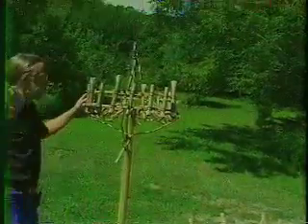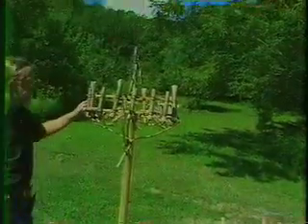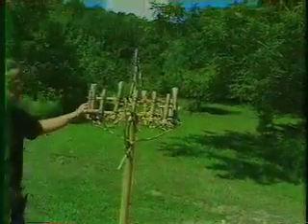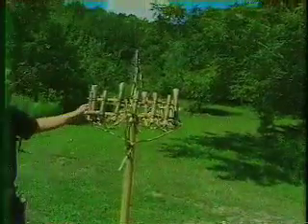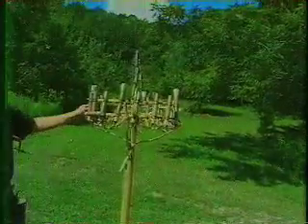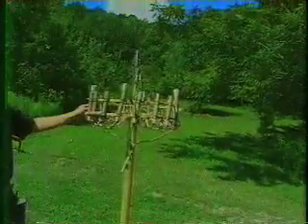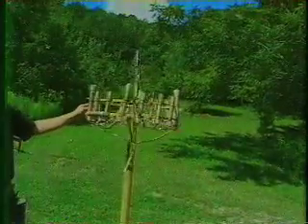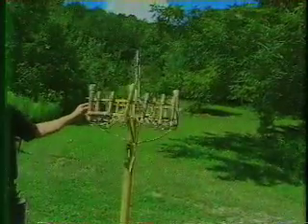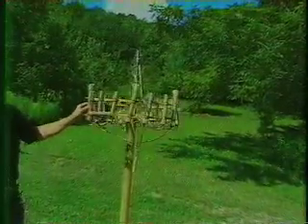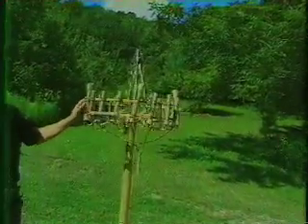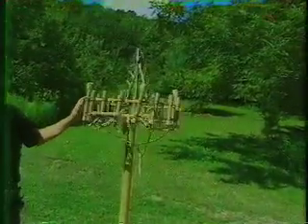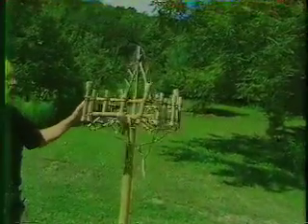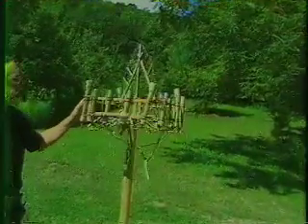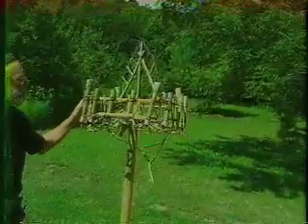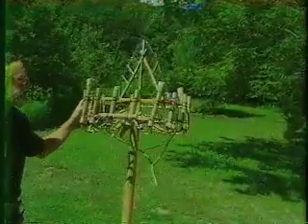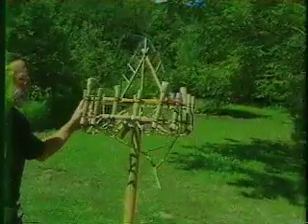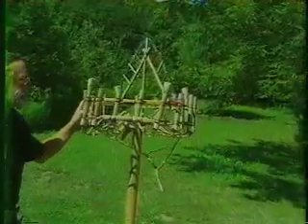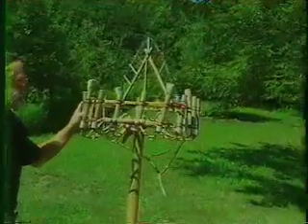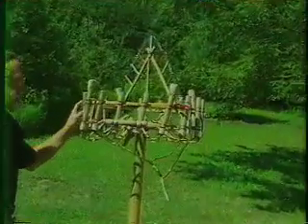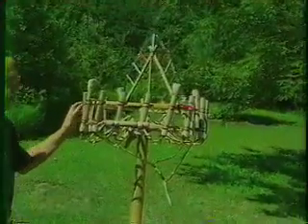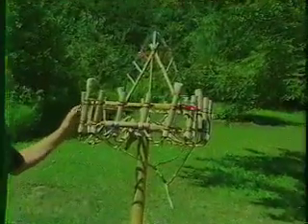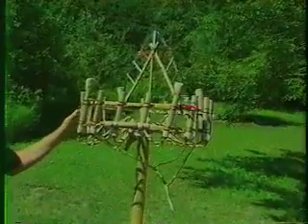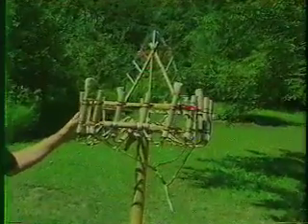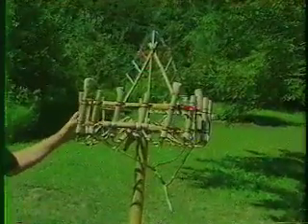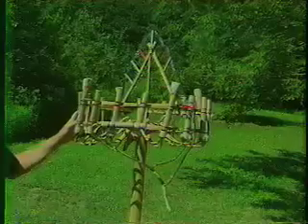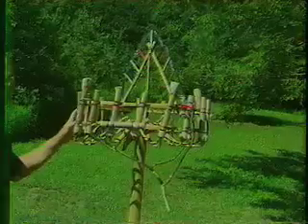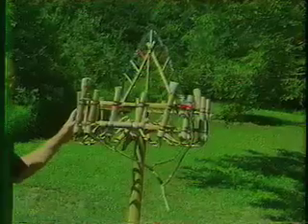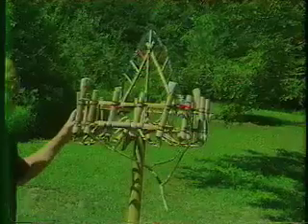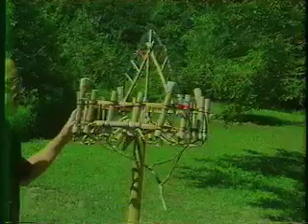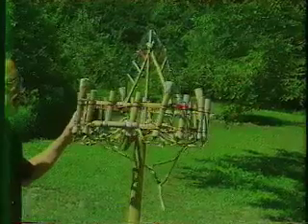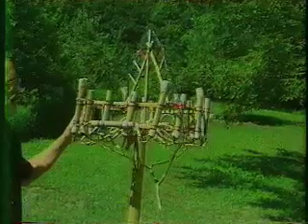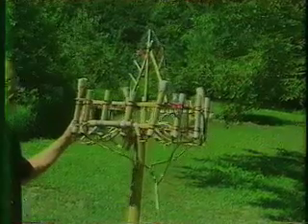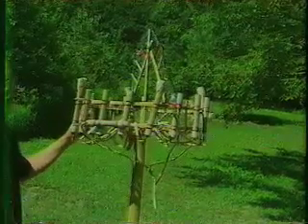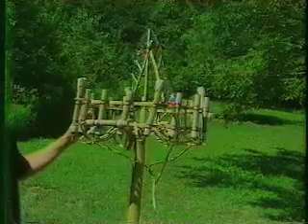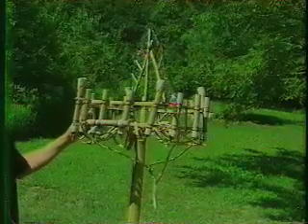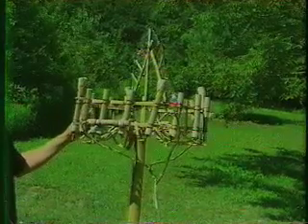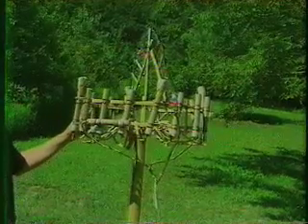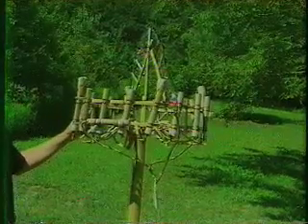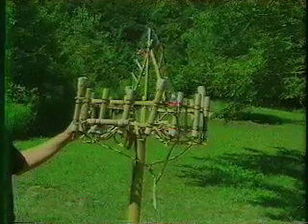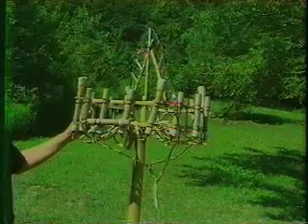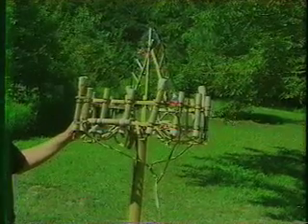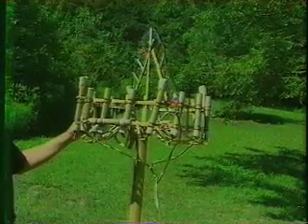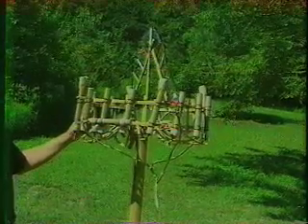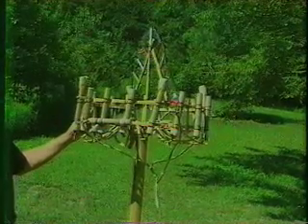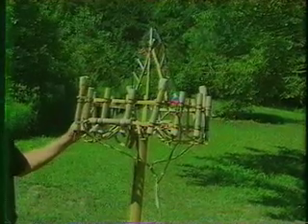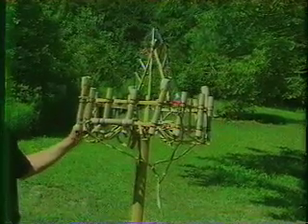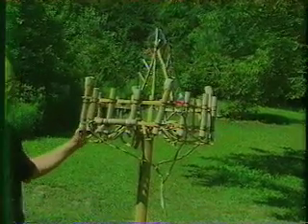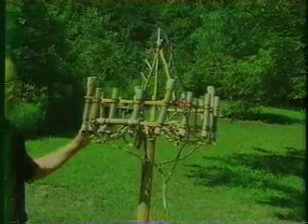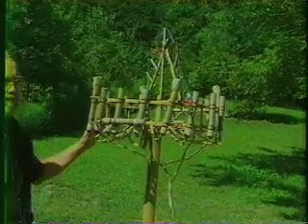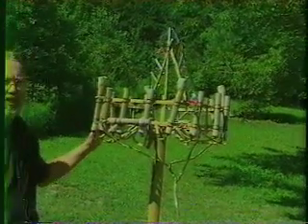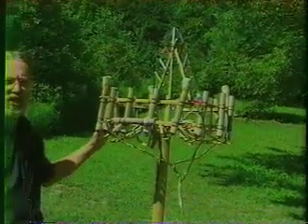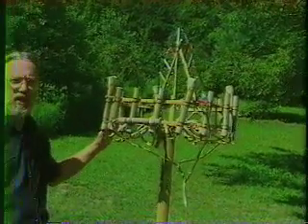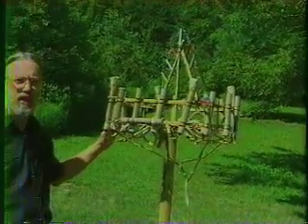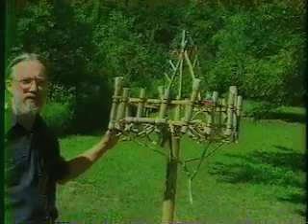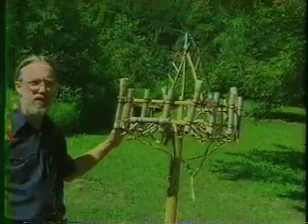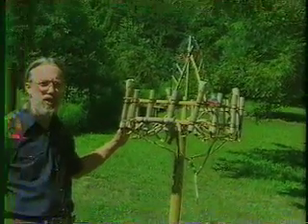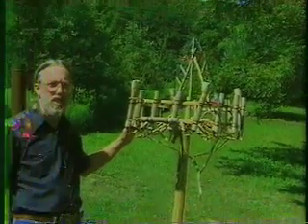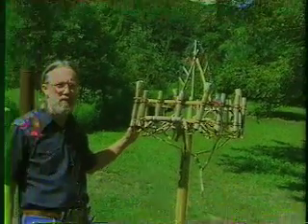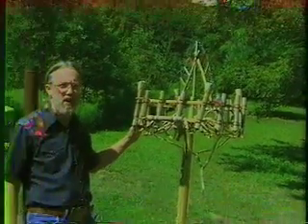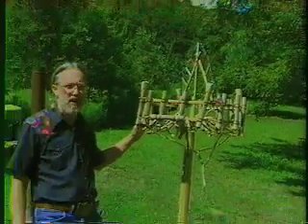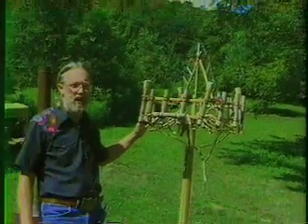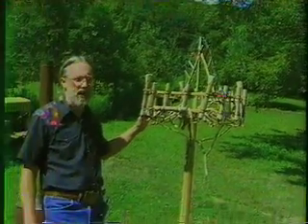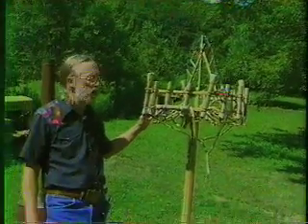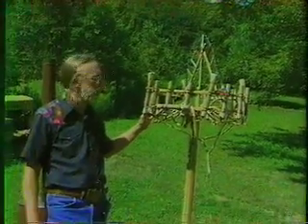This is a girandola, which is very, very similar to the one that I shot in competition at the PGI convention in Amana, Iowa.